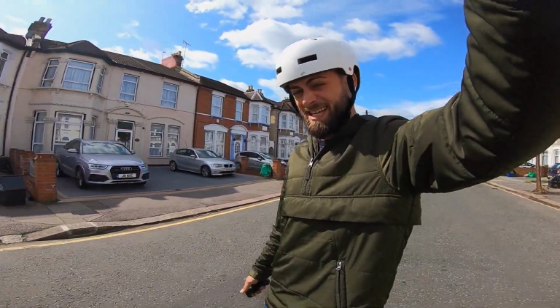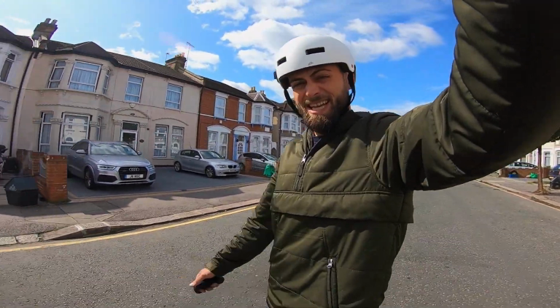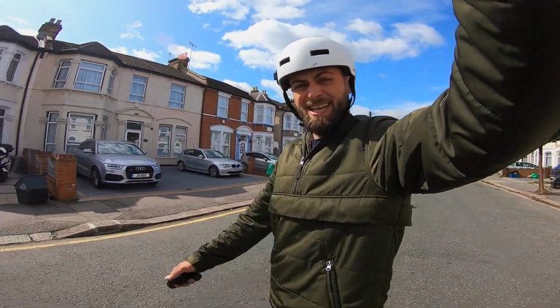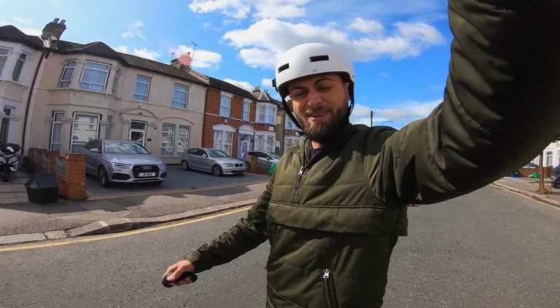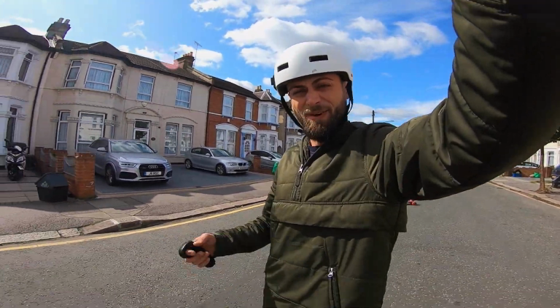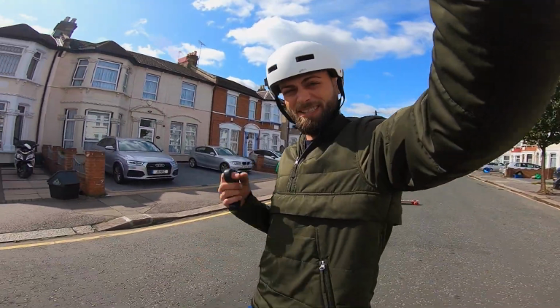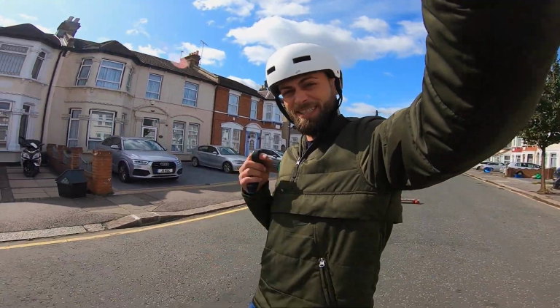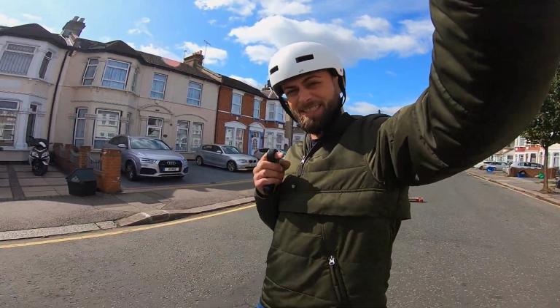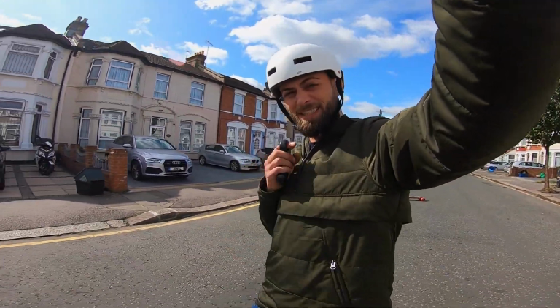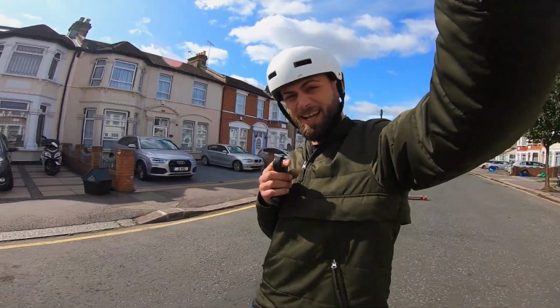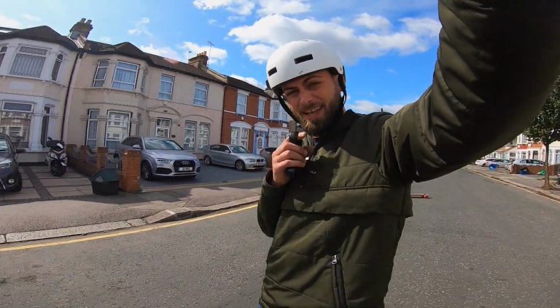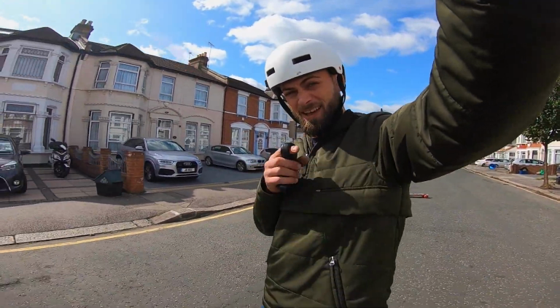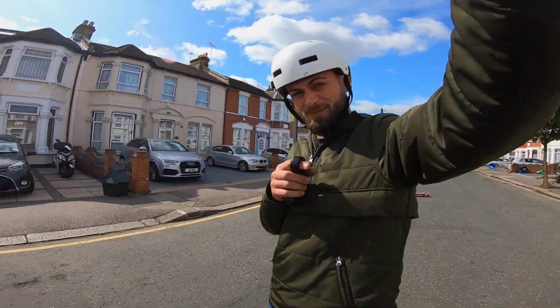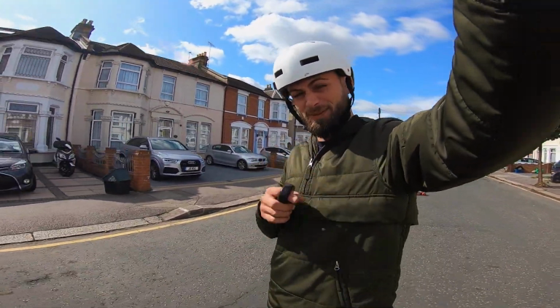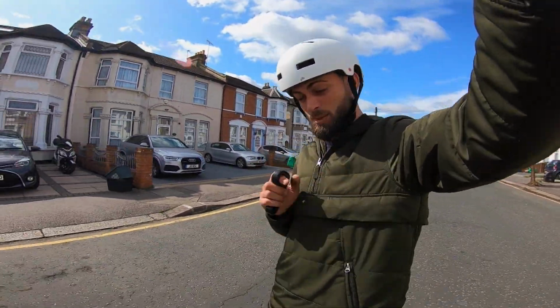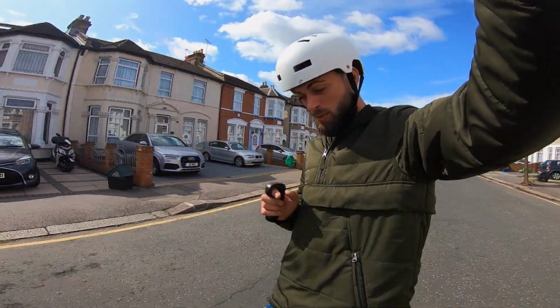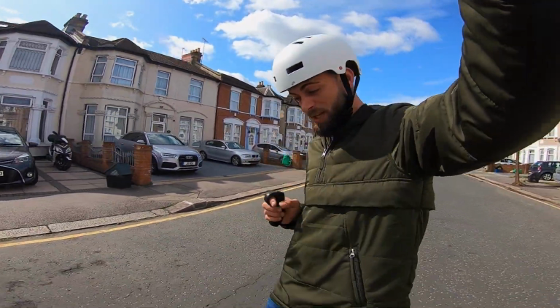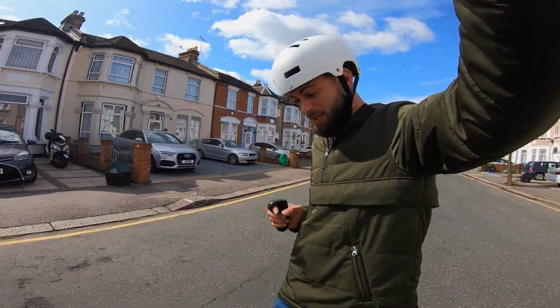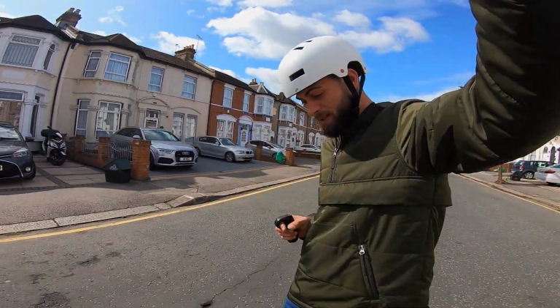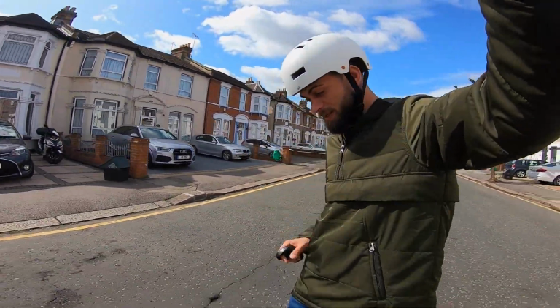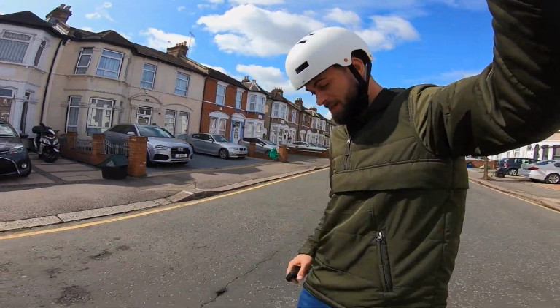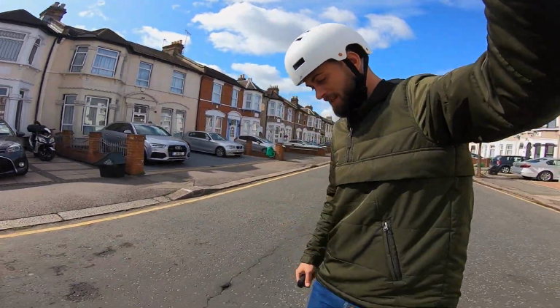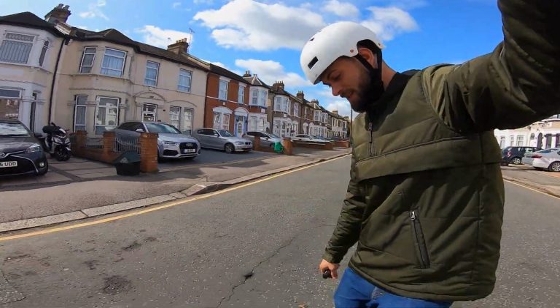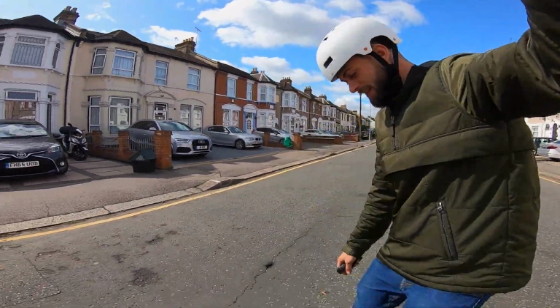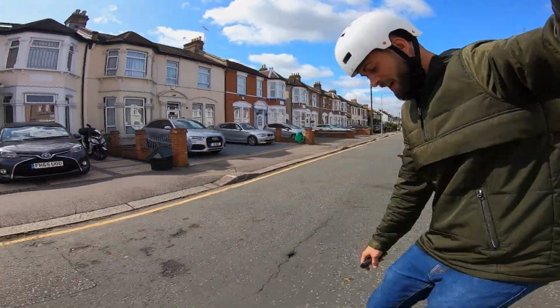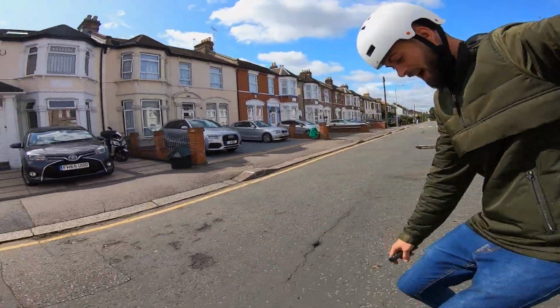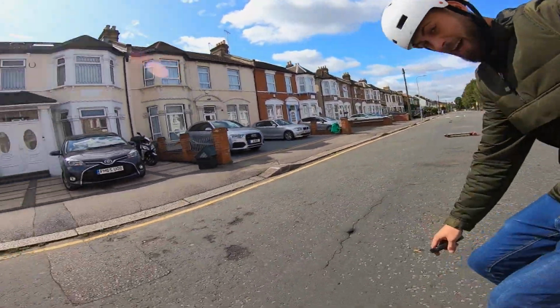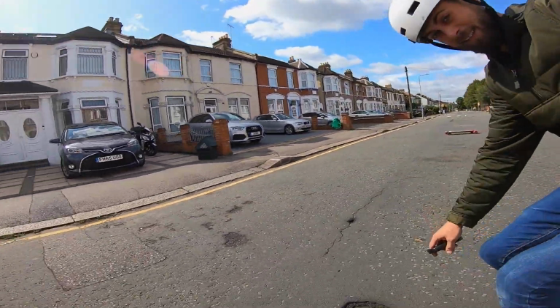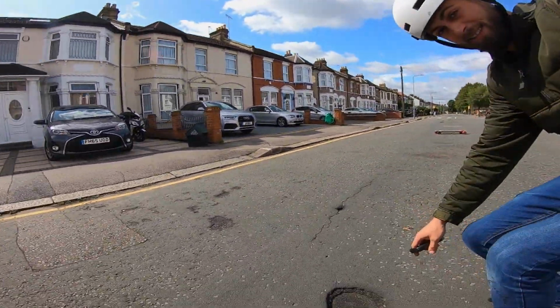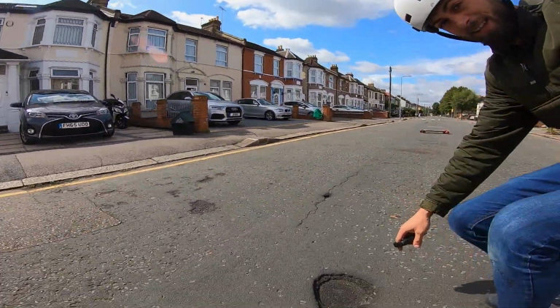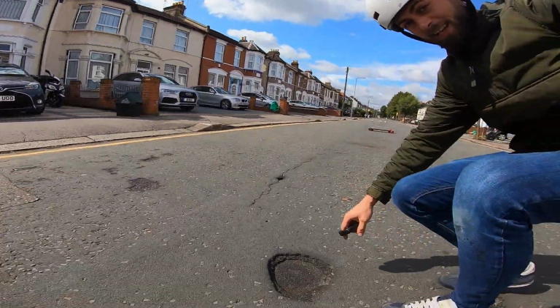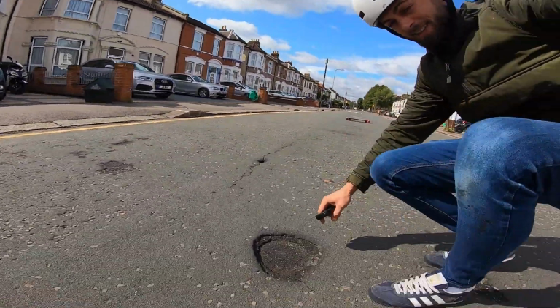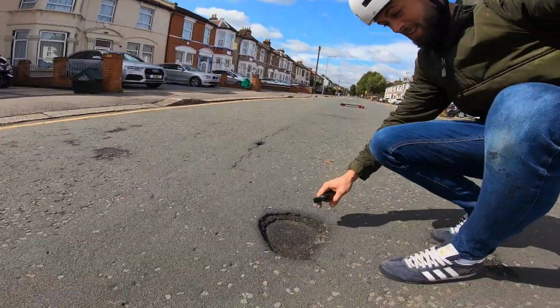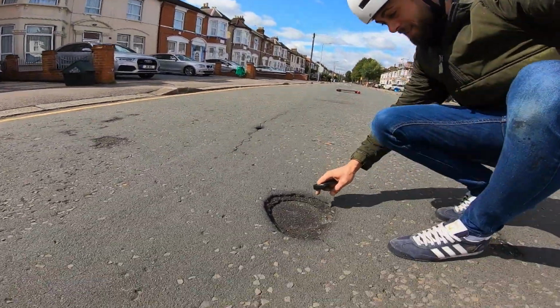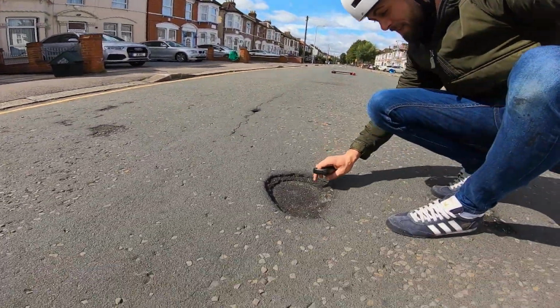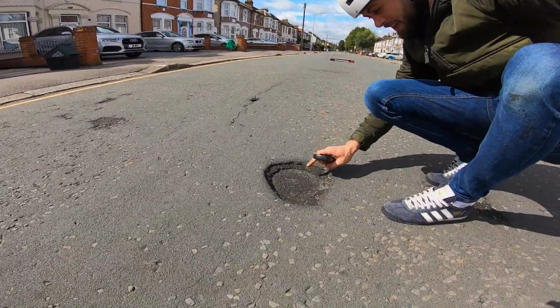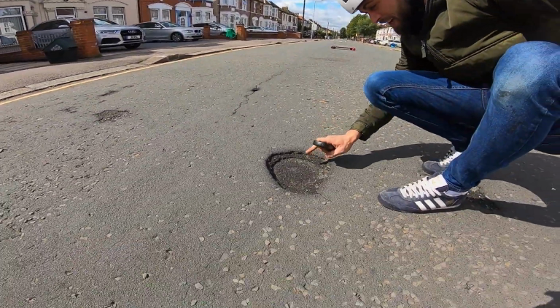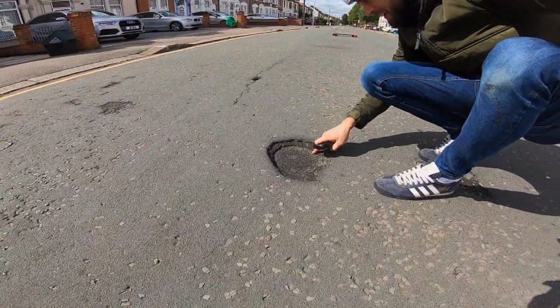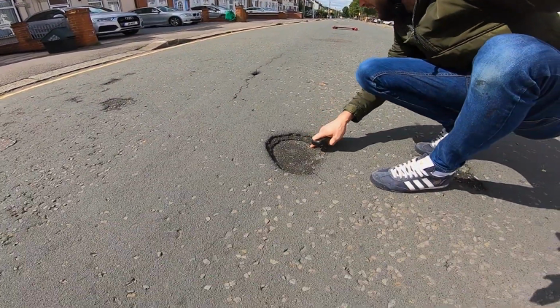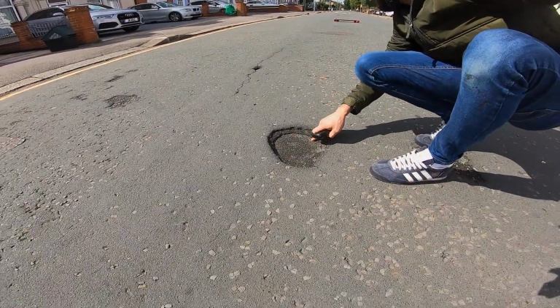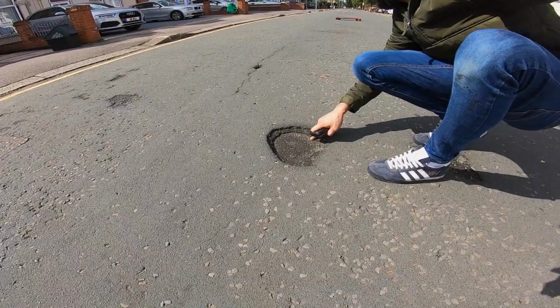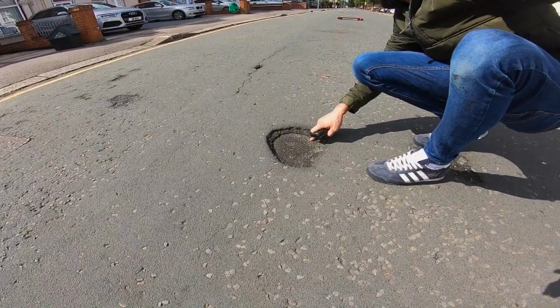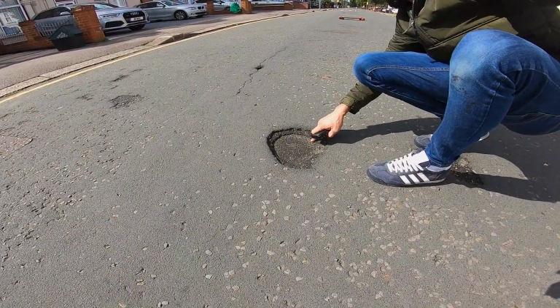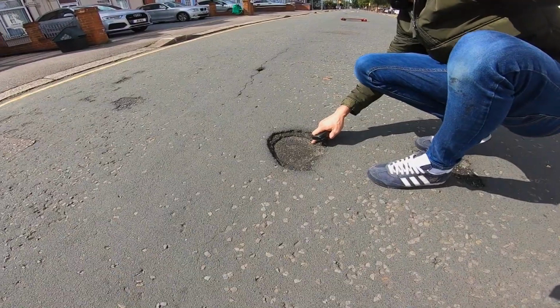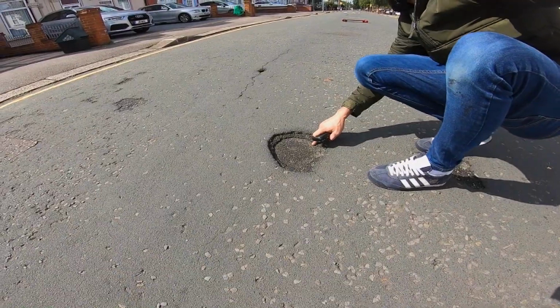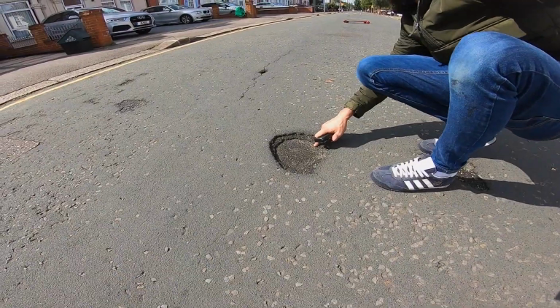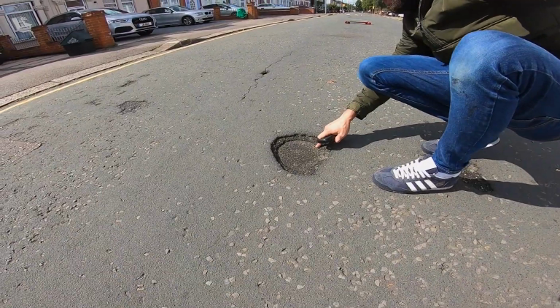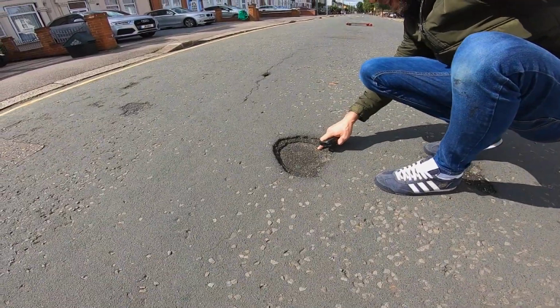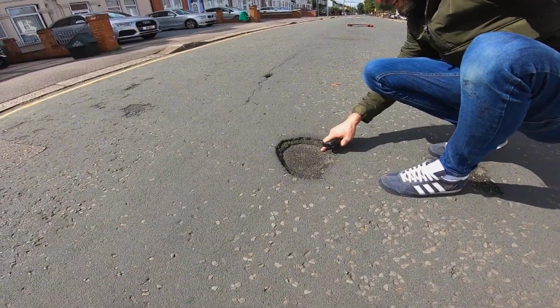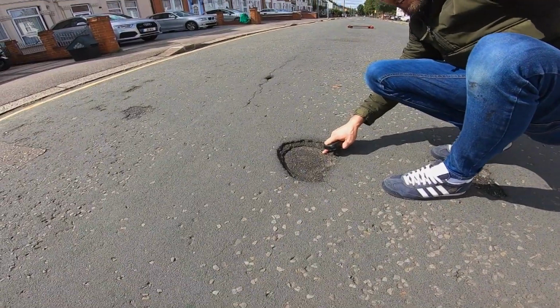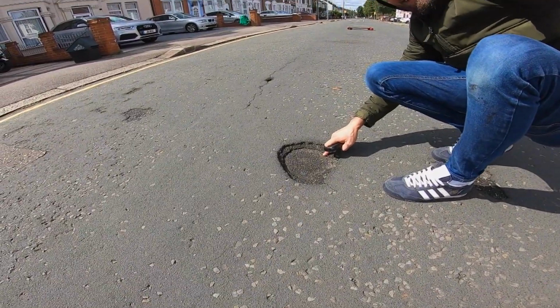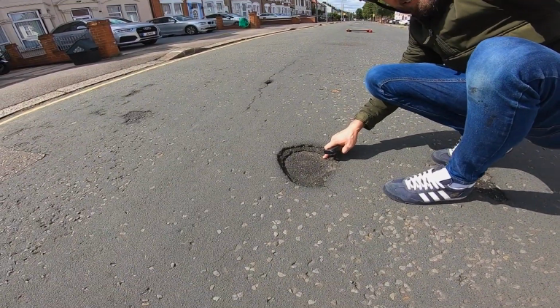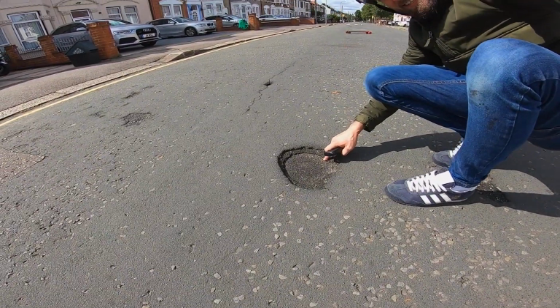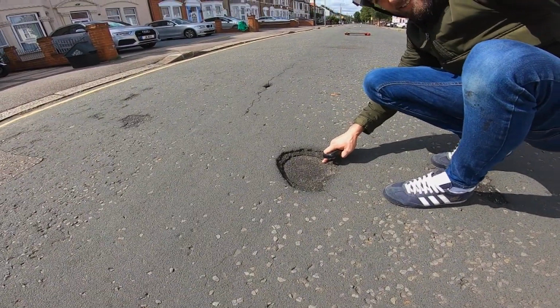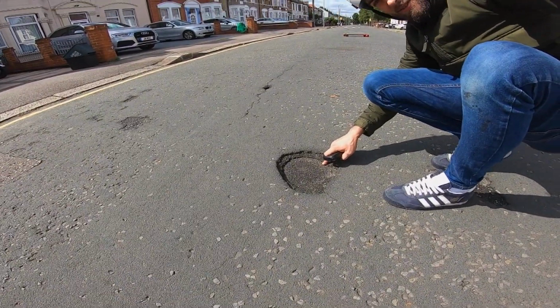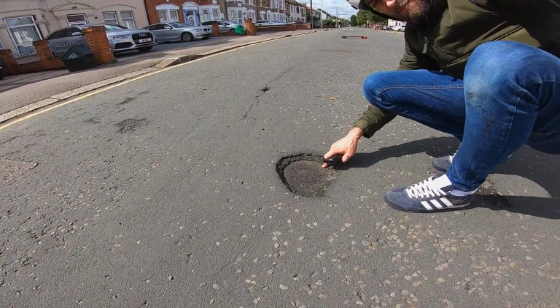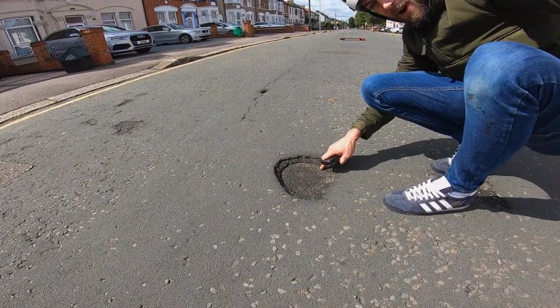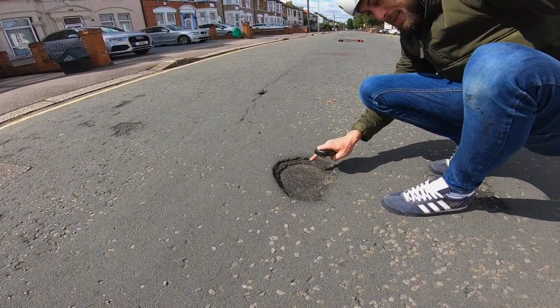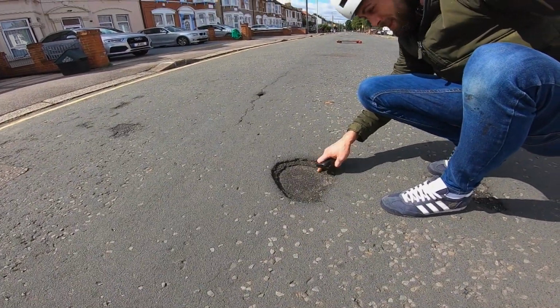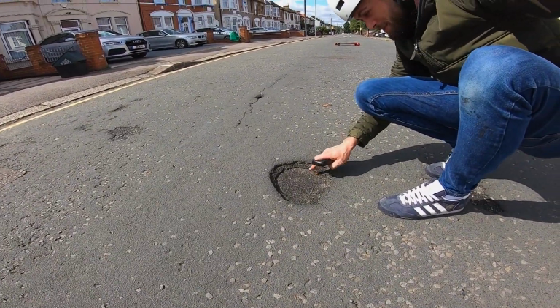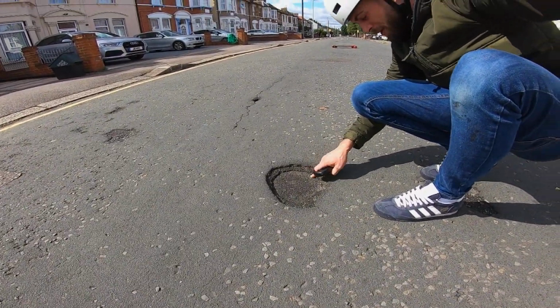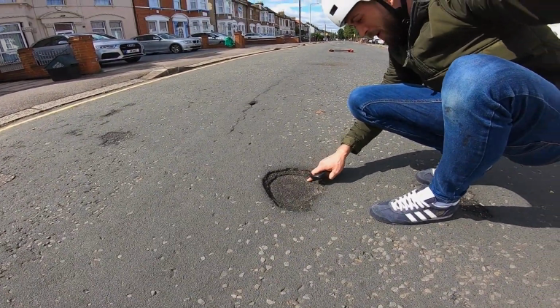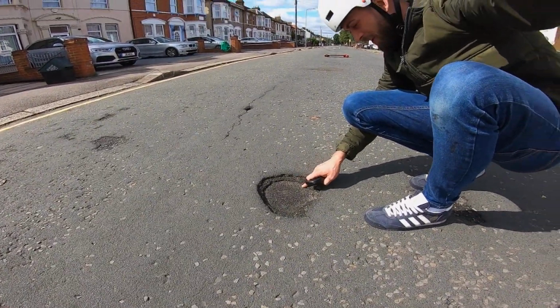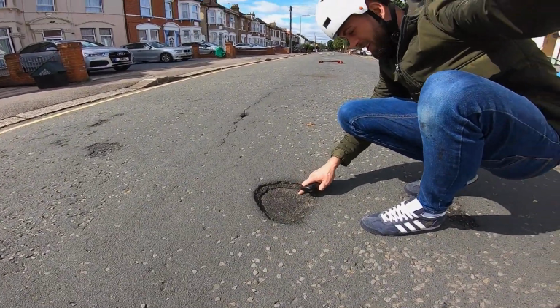If I did not have this wheel, I don't think I would have made it to pass this hole.